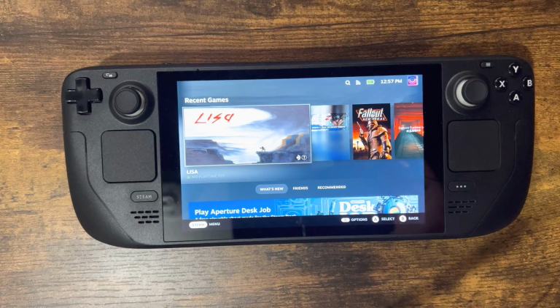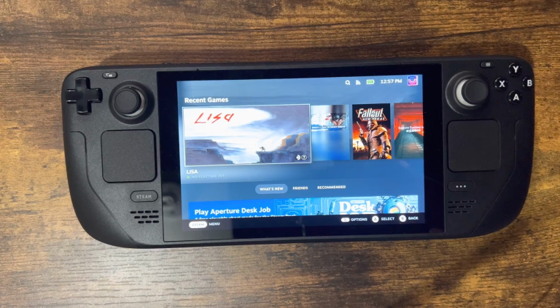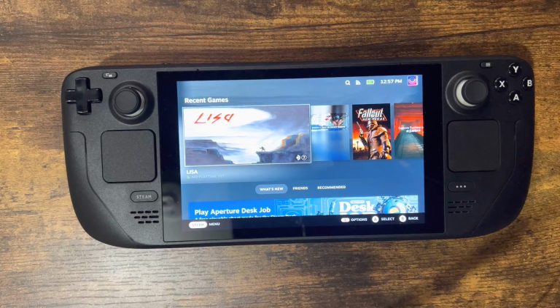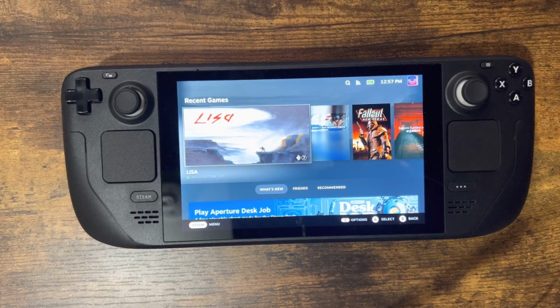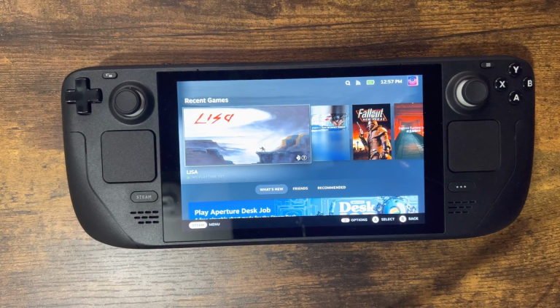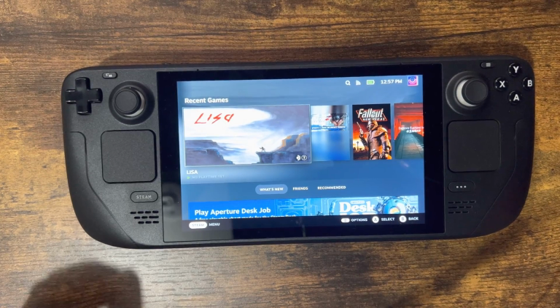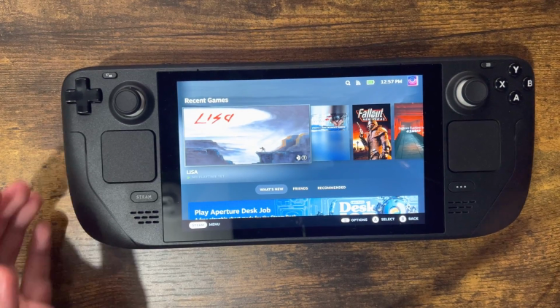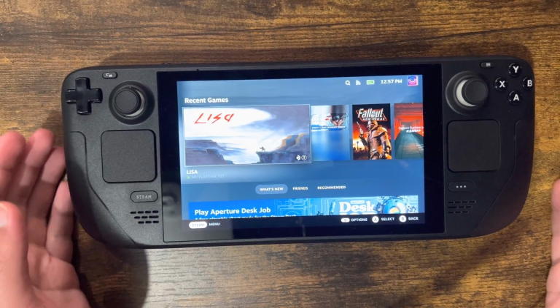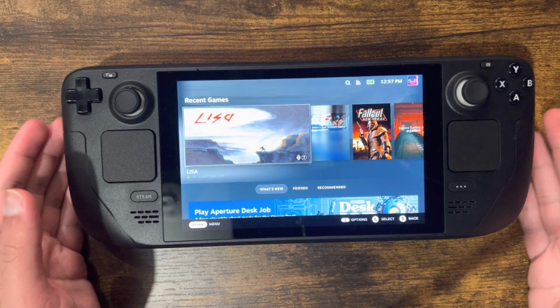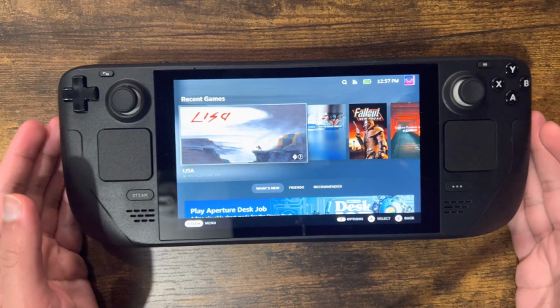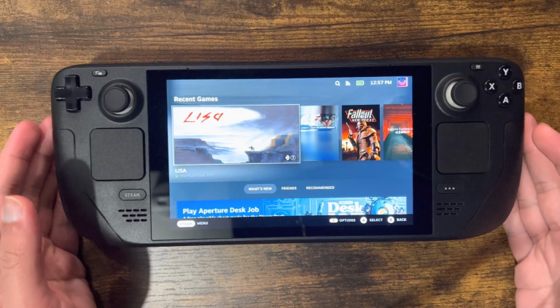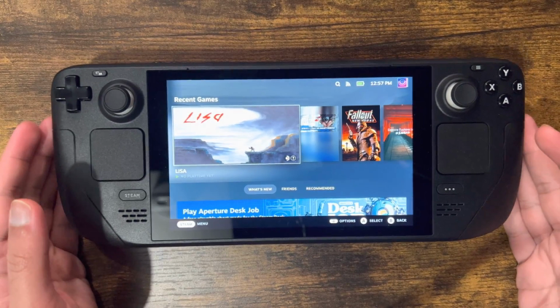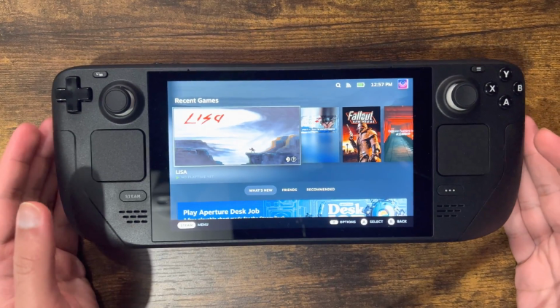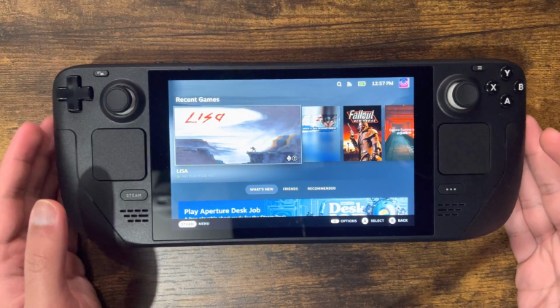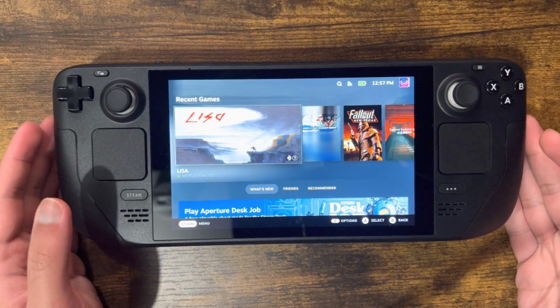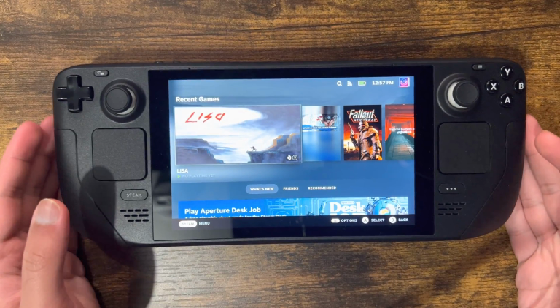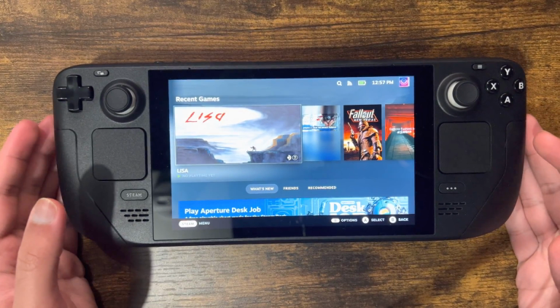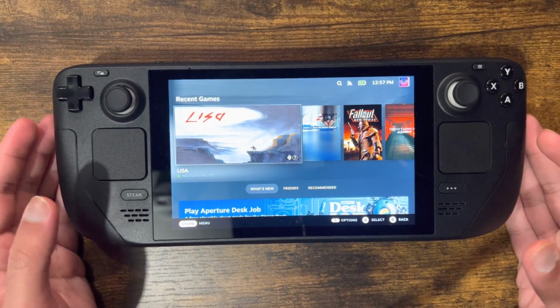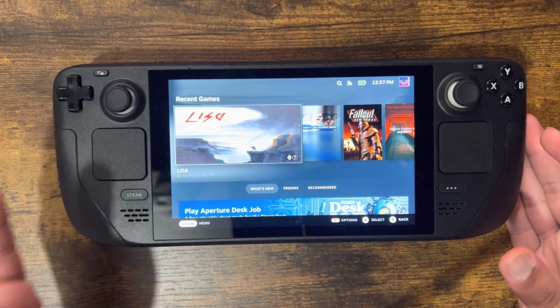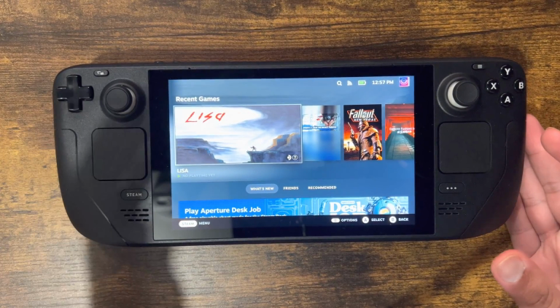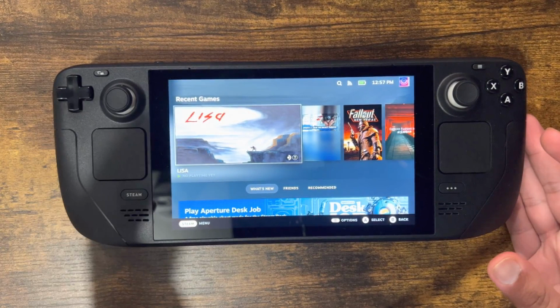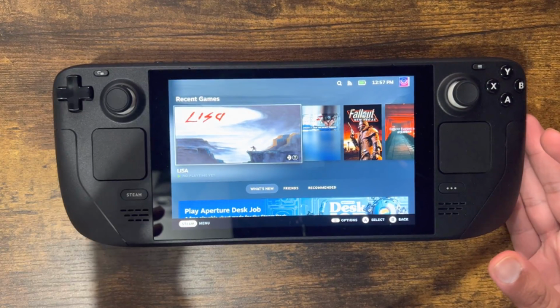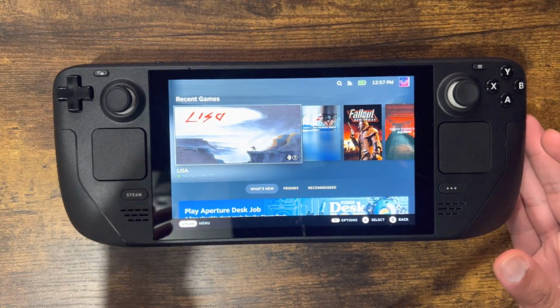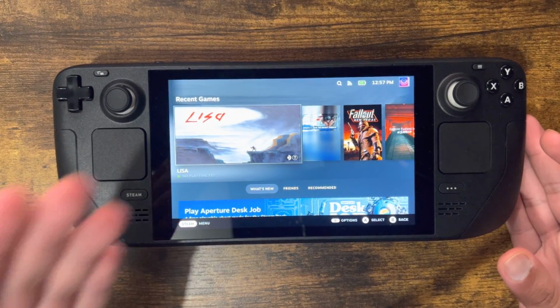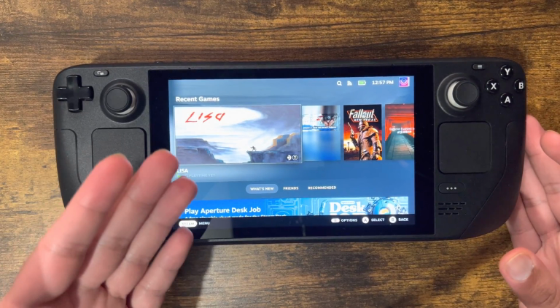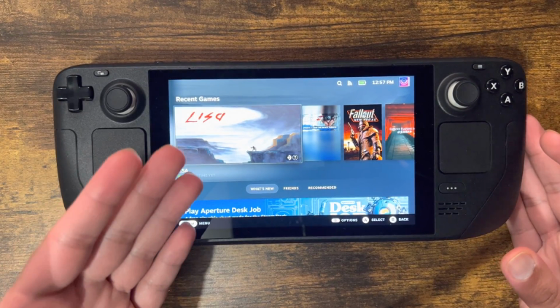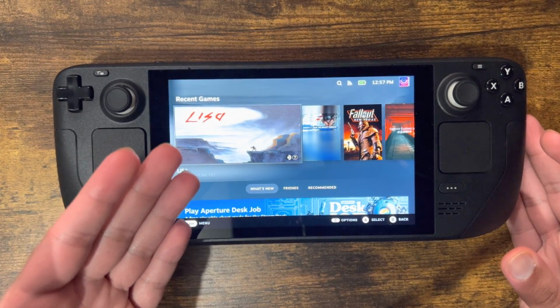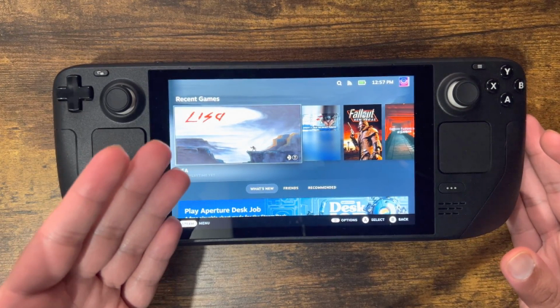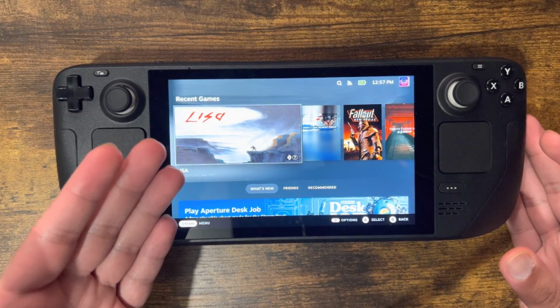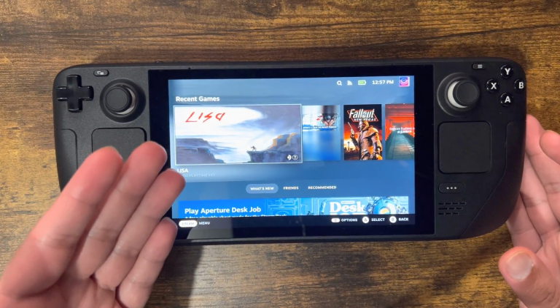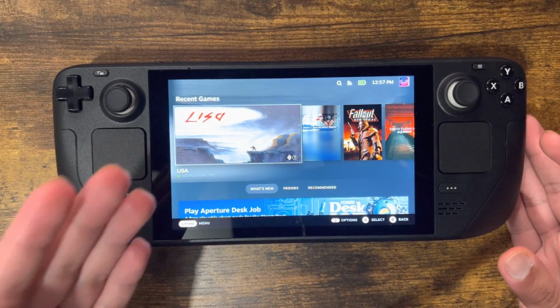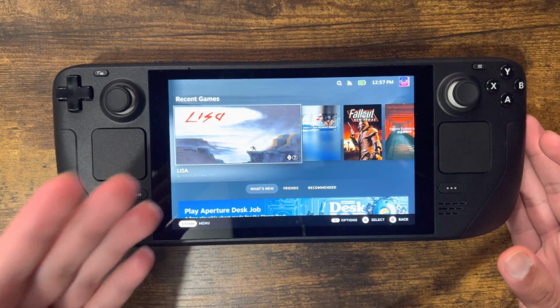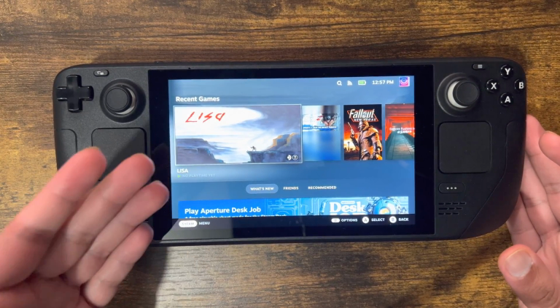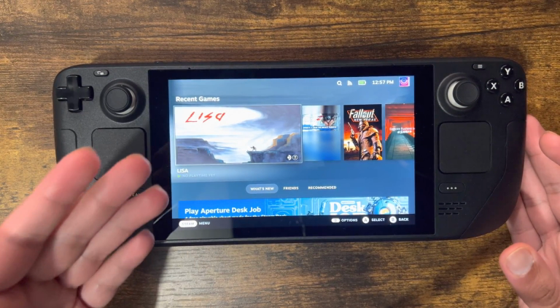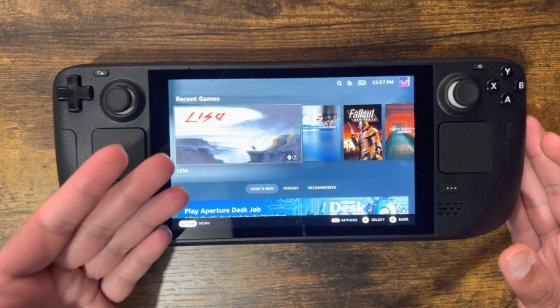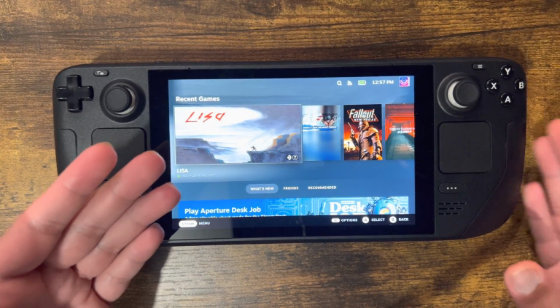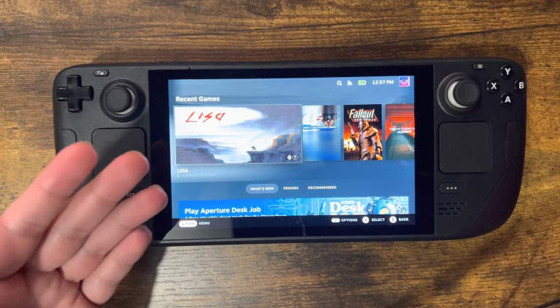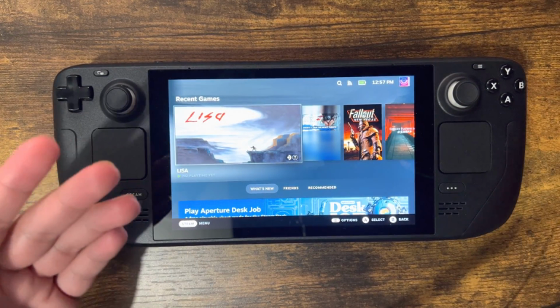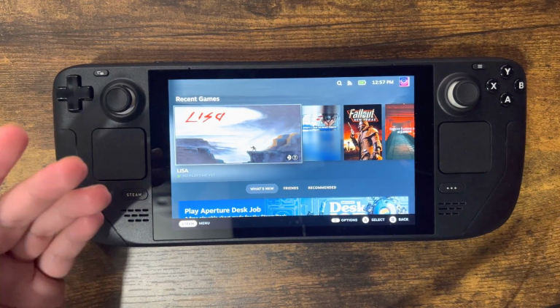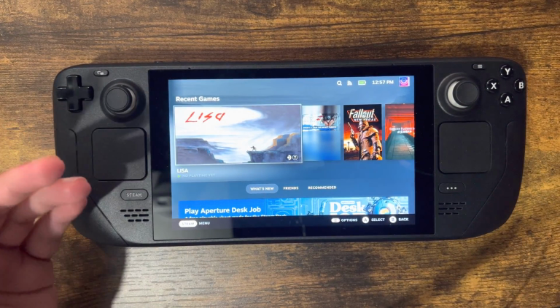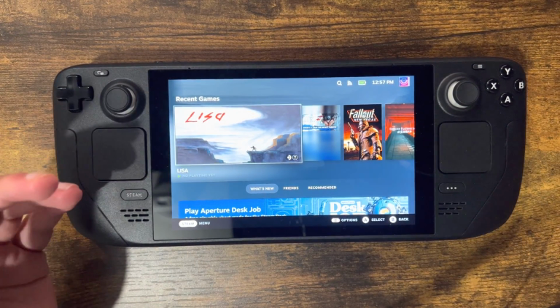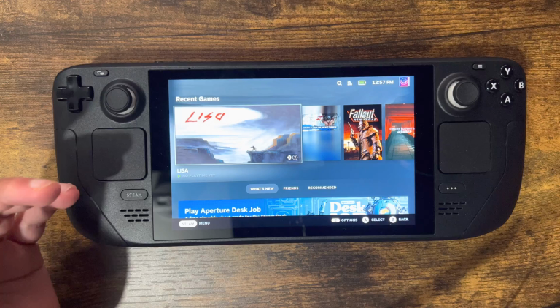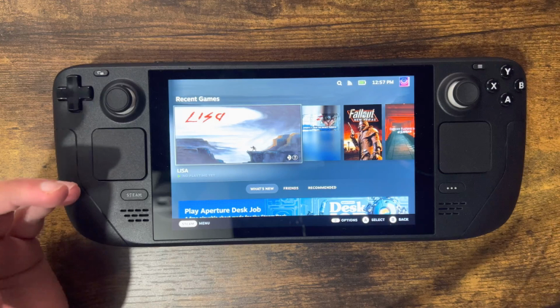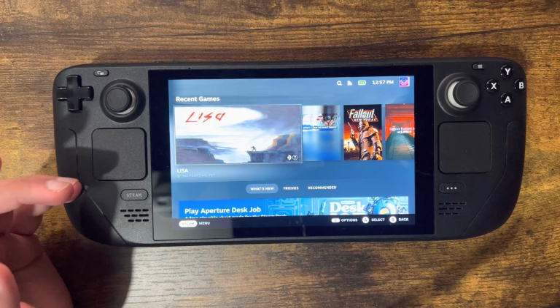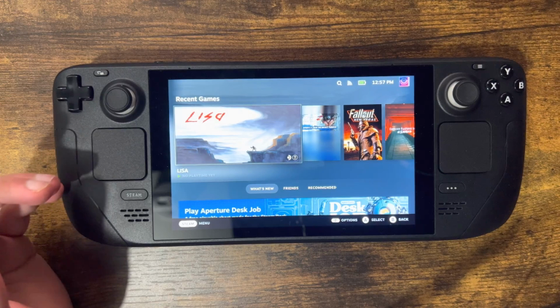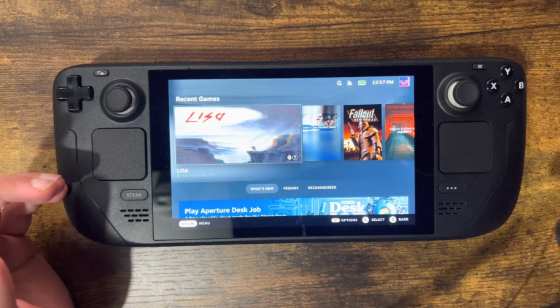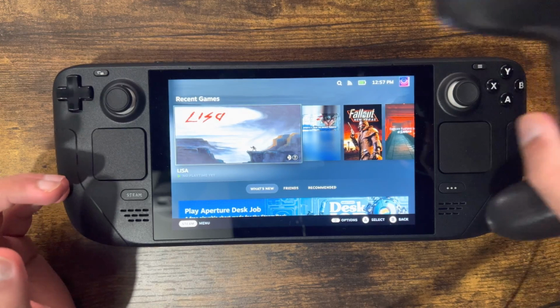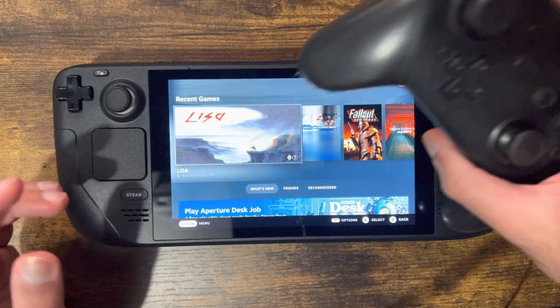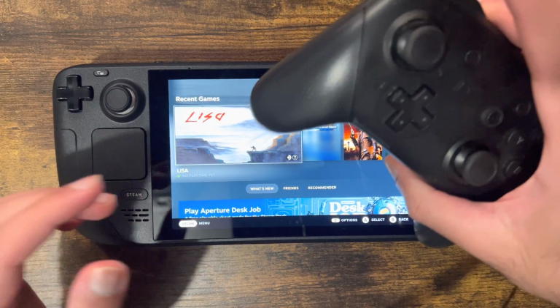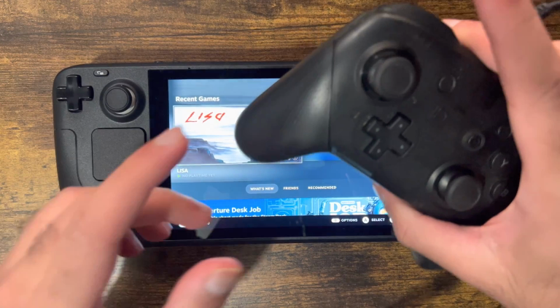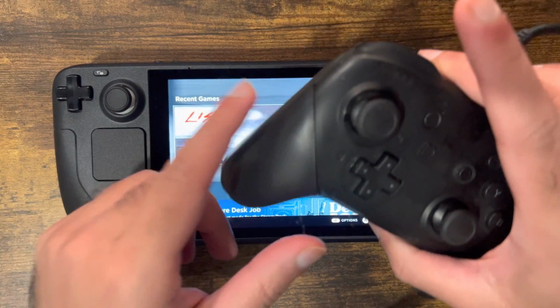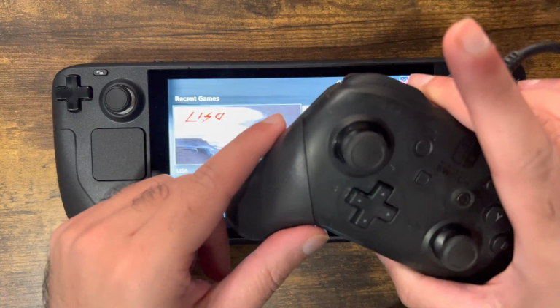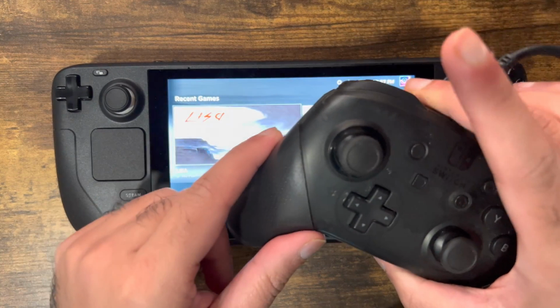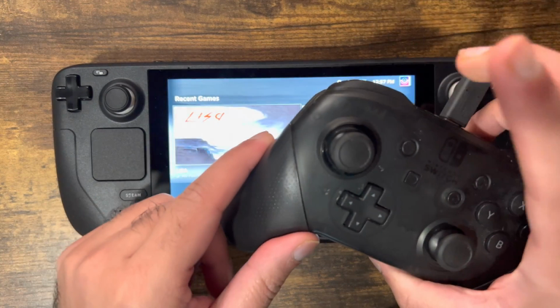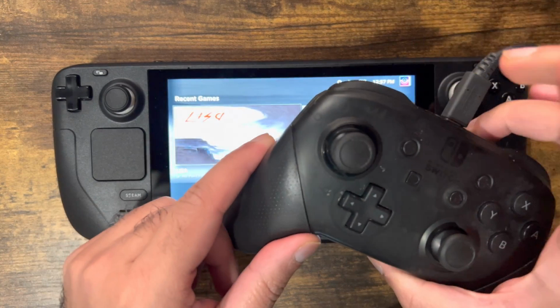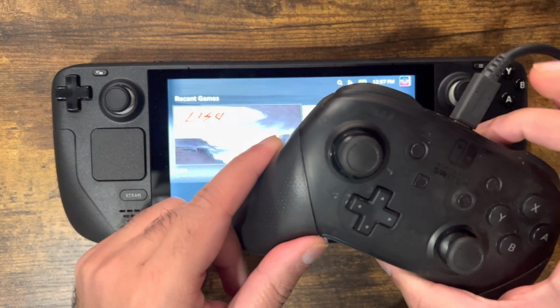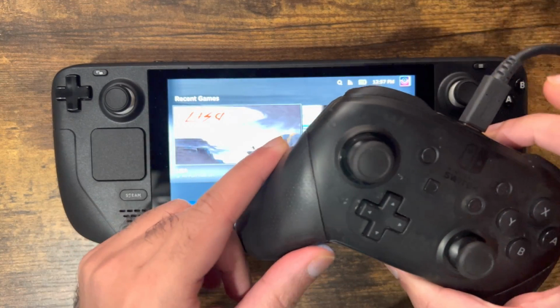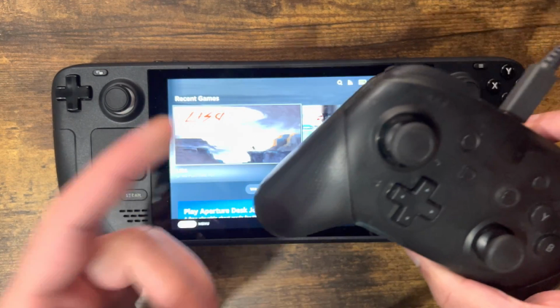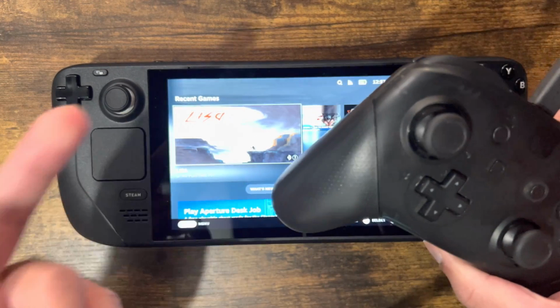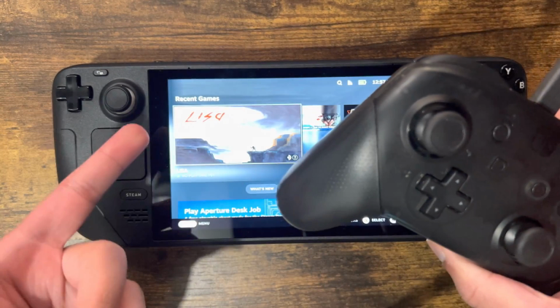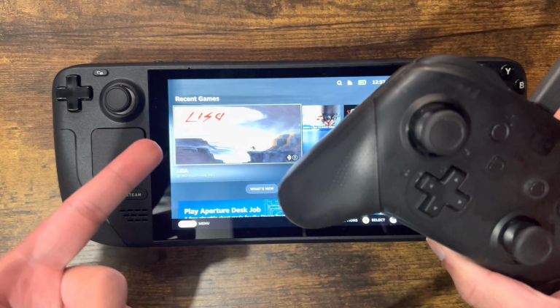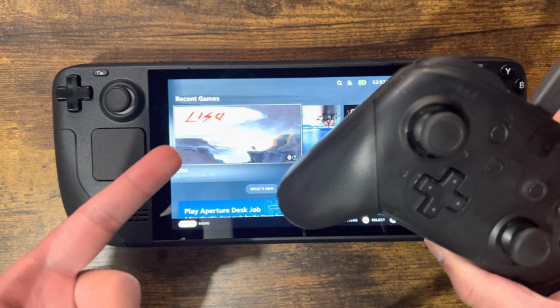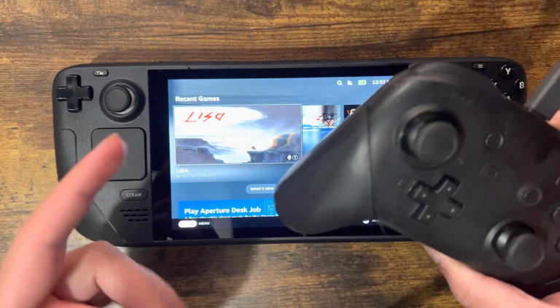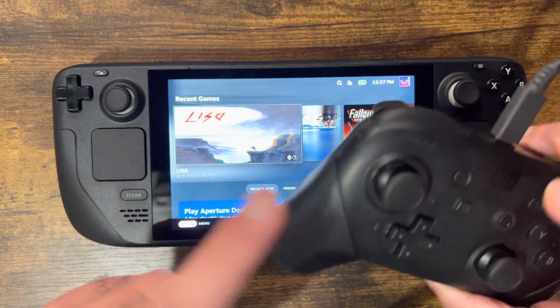What is up everyone, this is MoGamer here and today I'm going to show you how to connect your Nintendo Switch Pro controller to your Steam Deck.